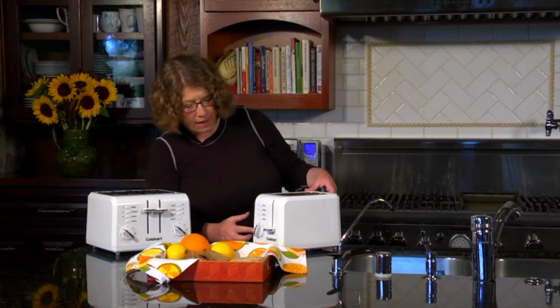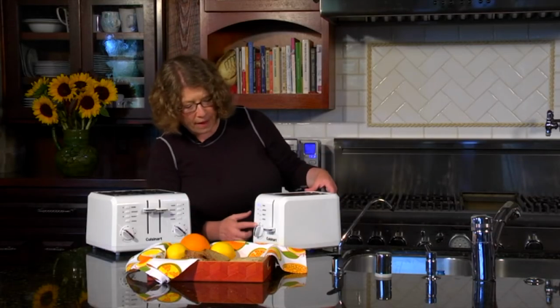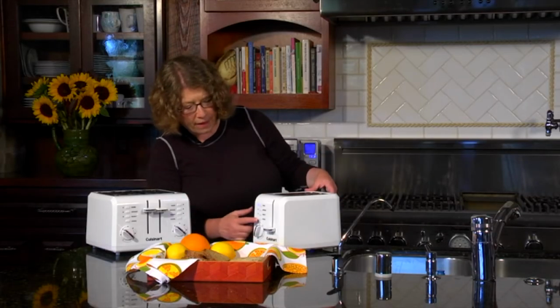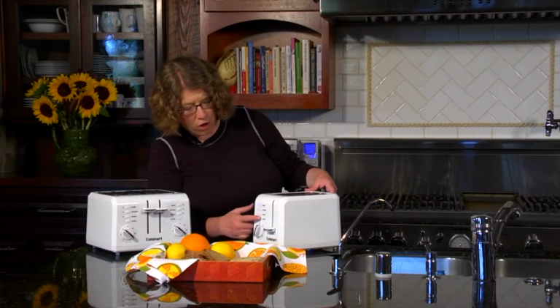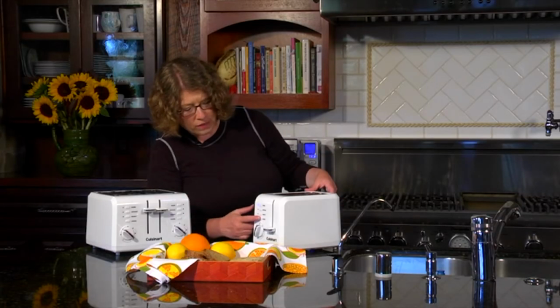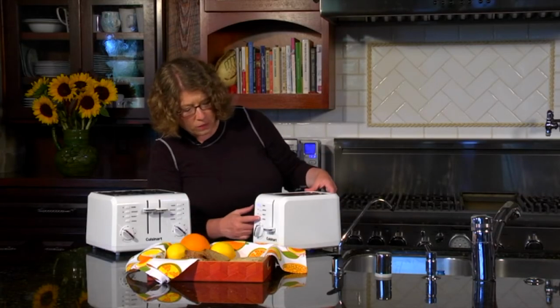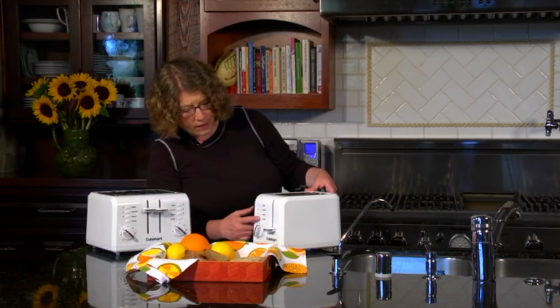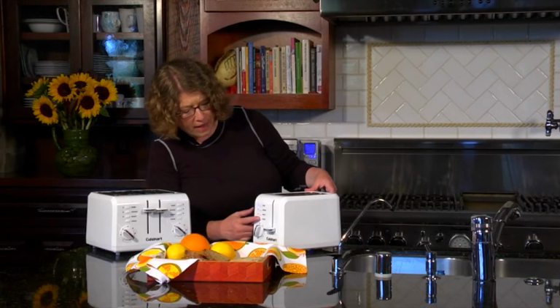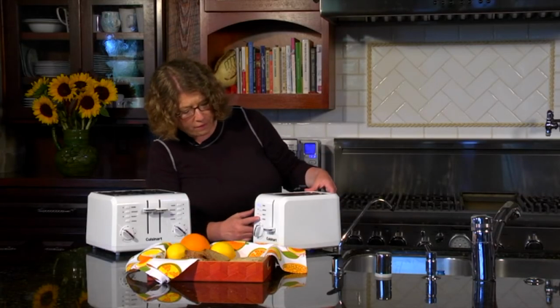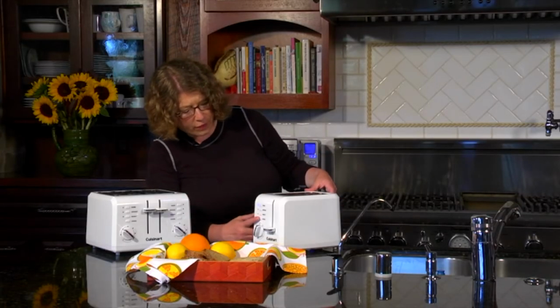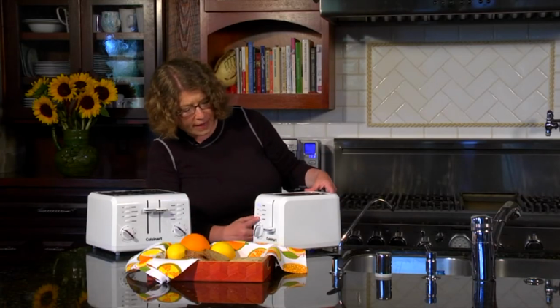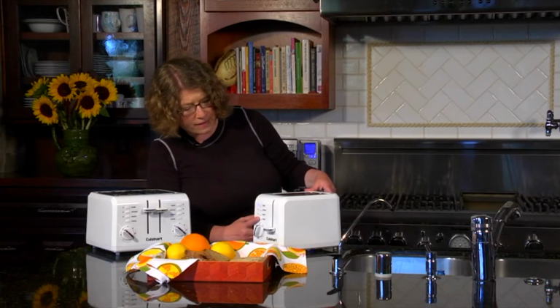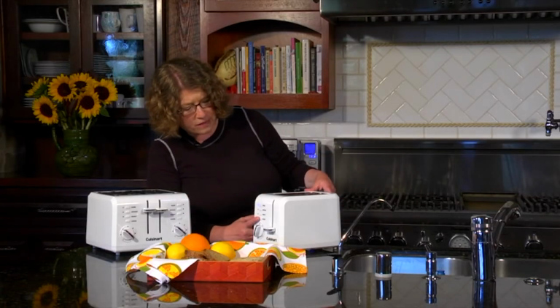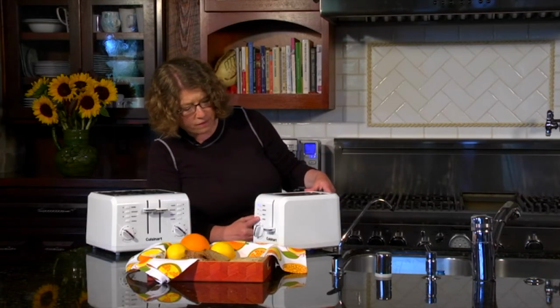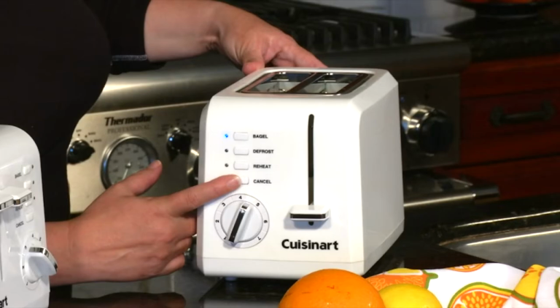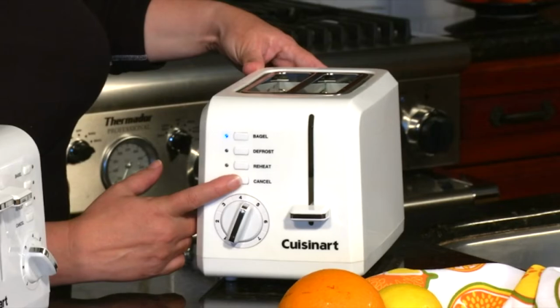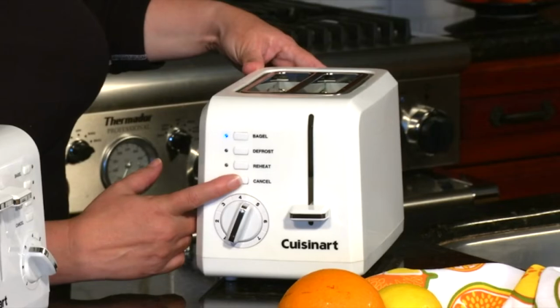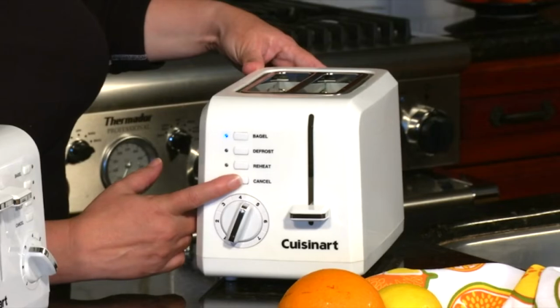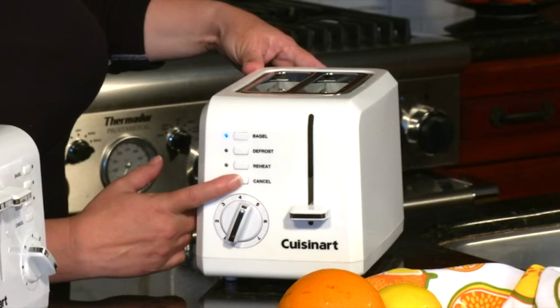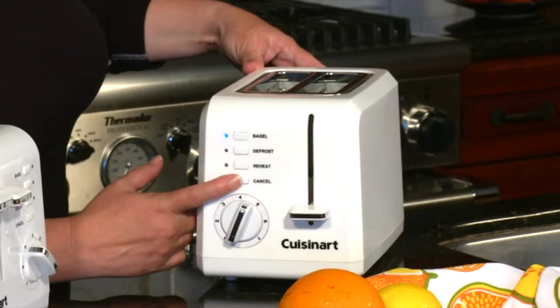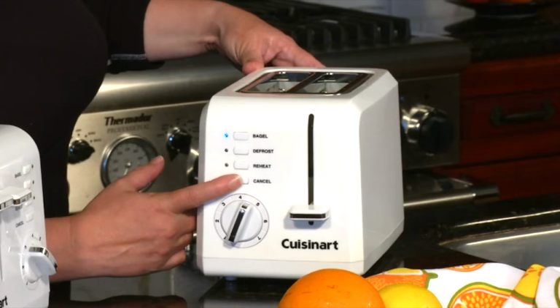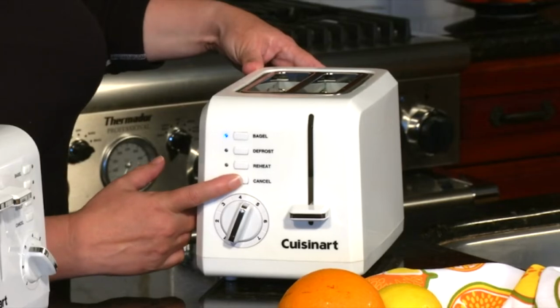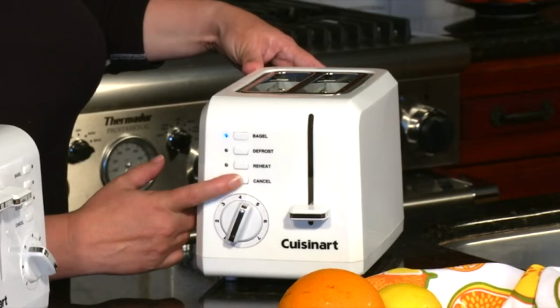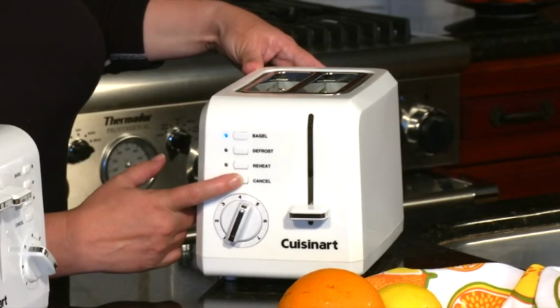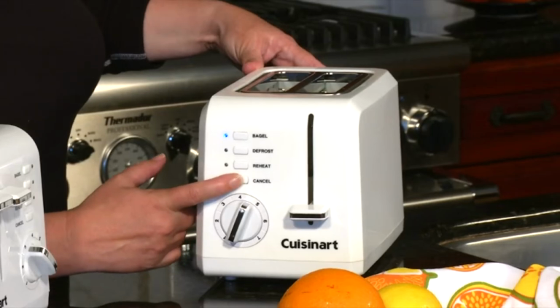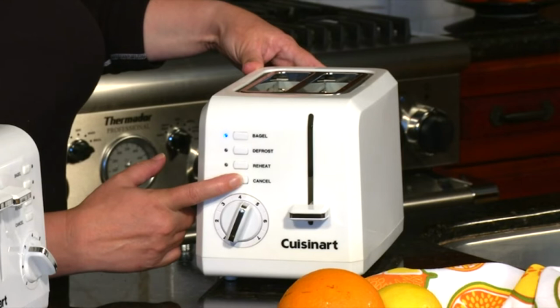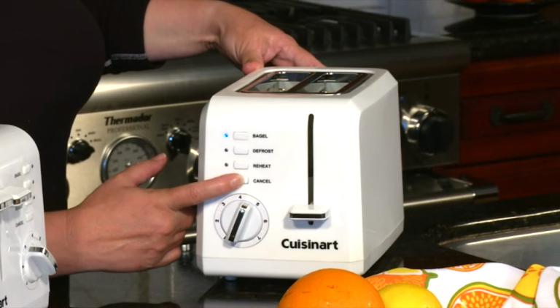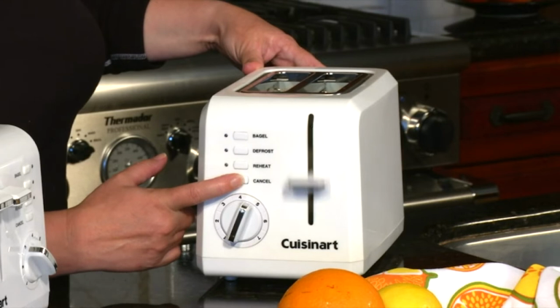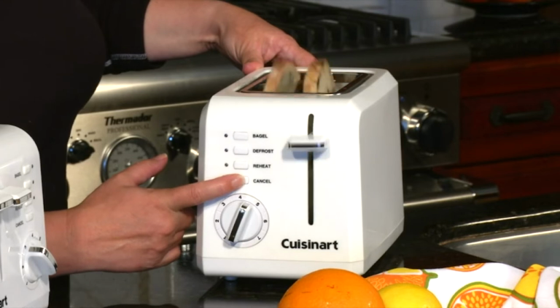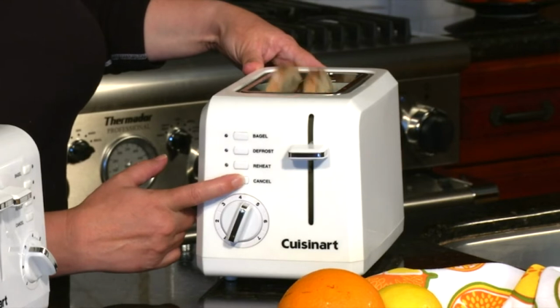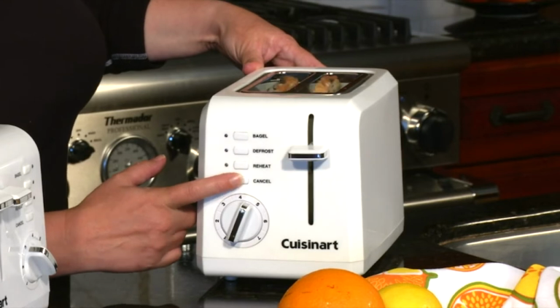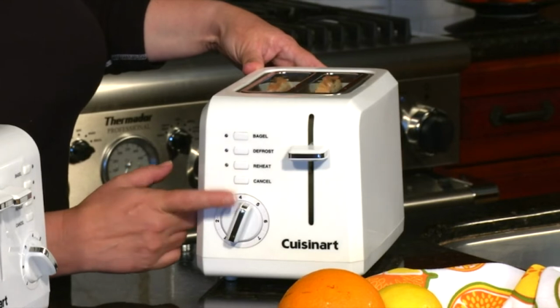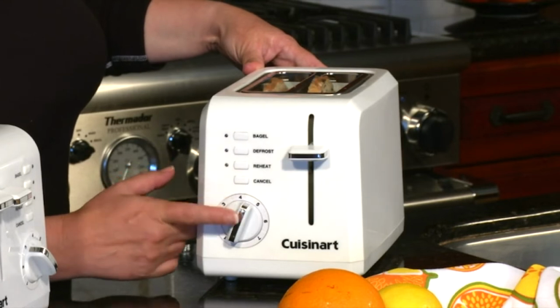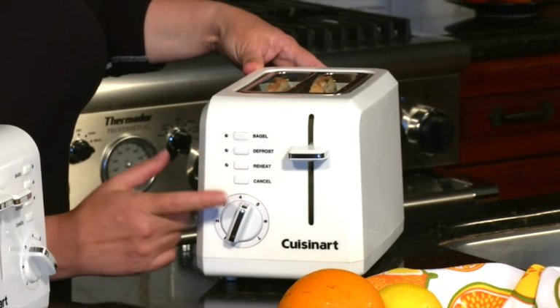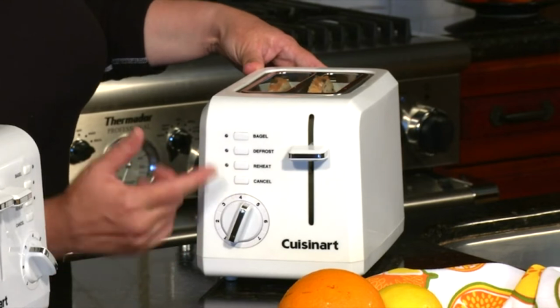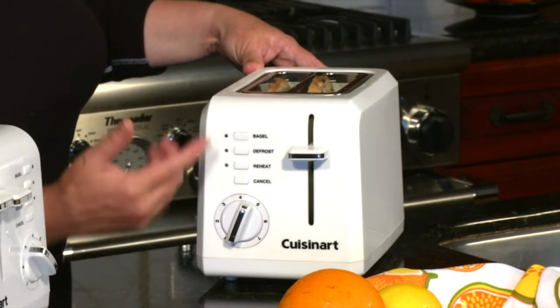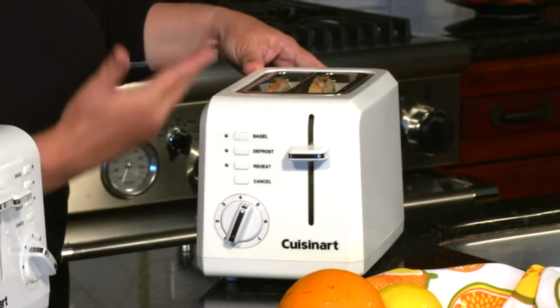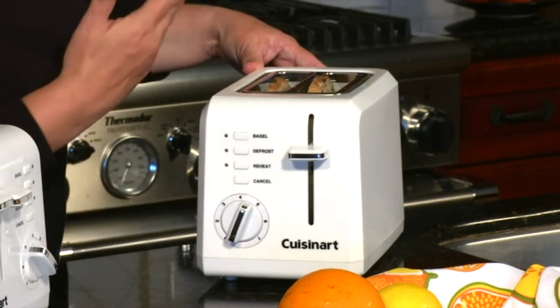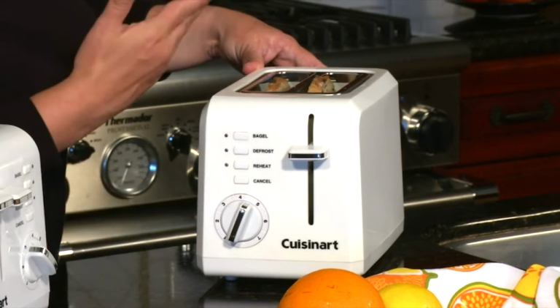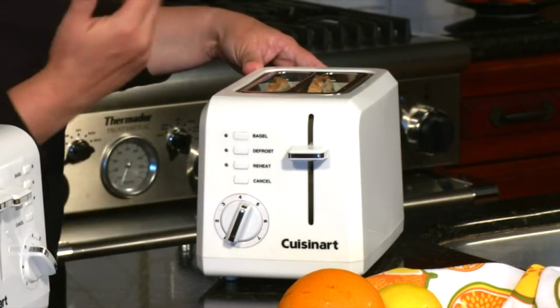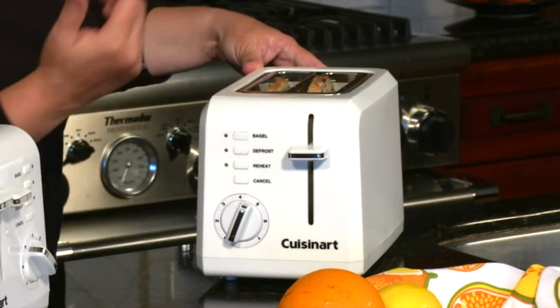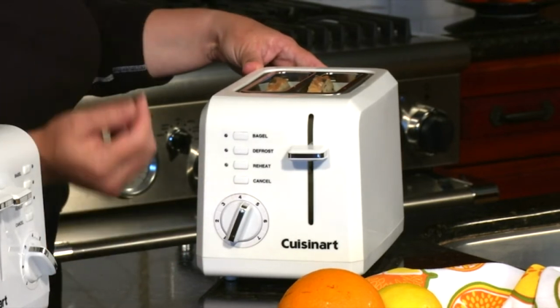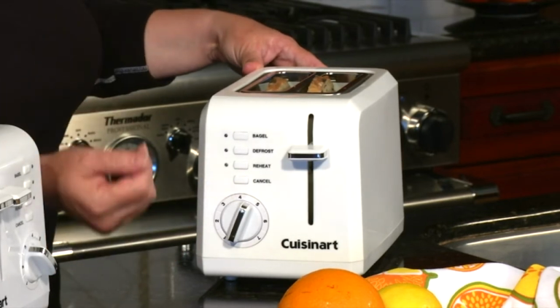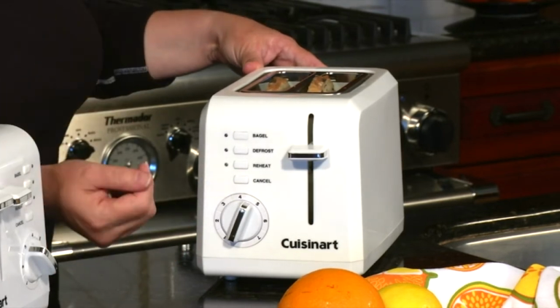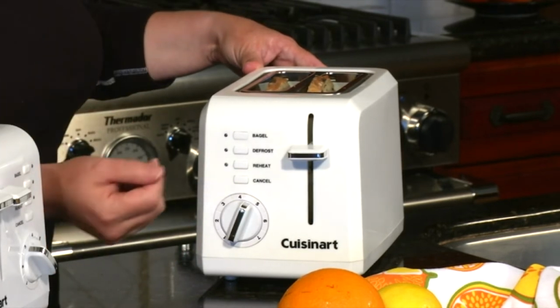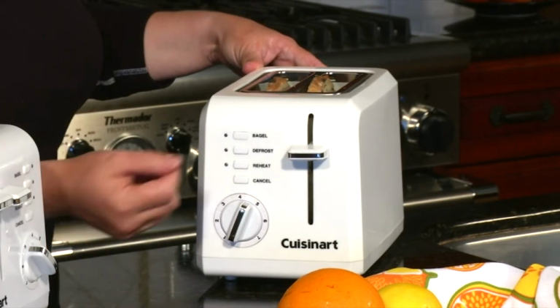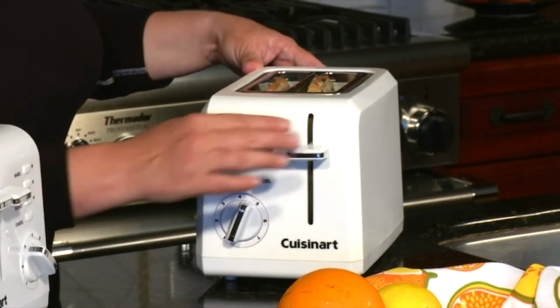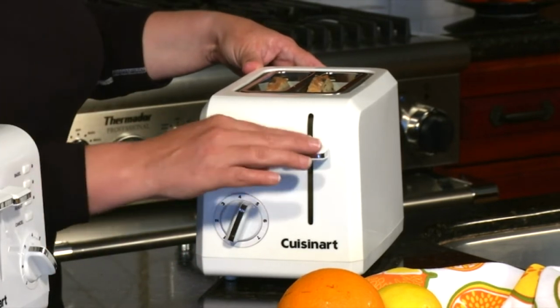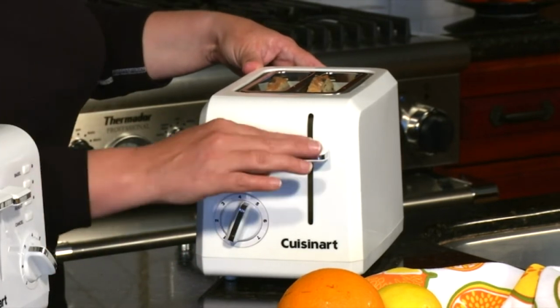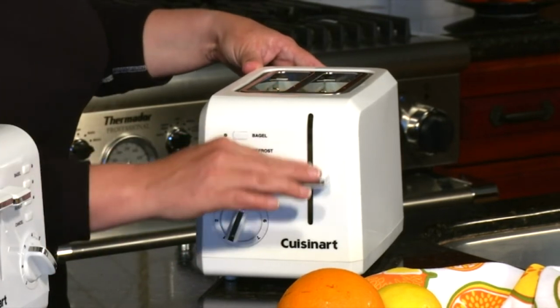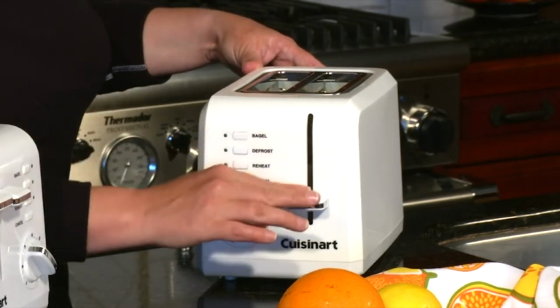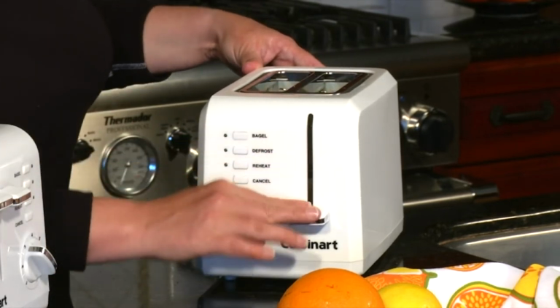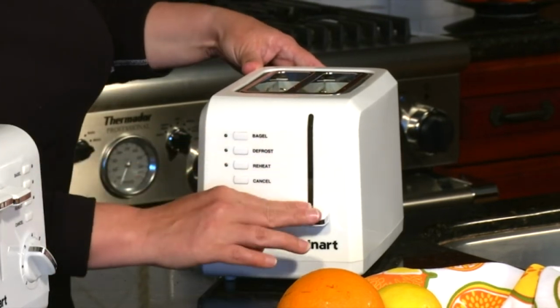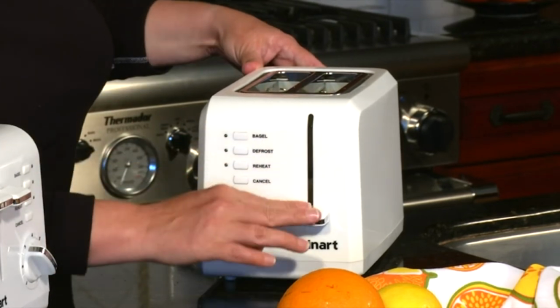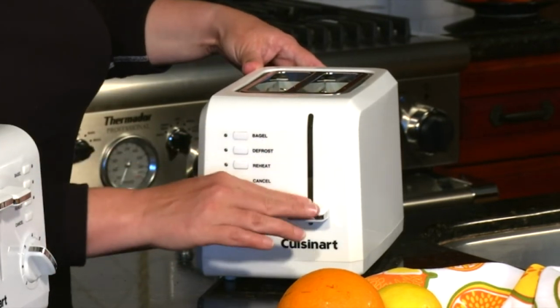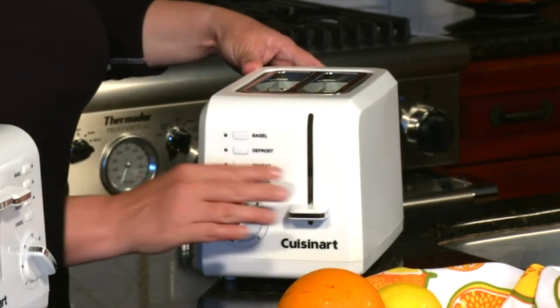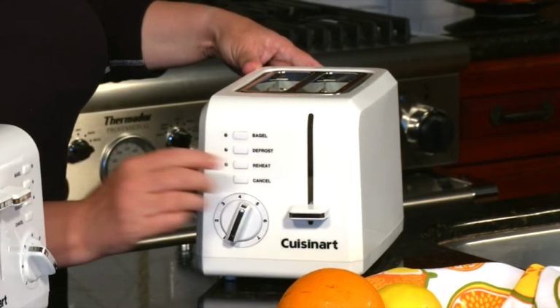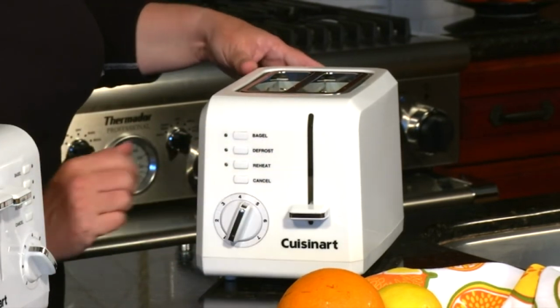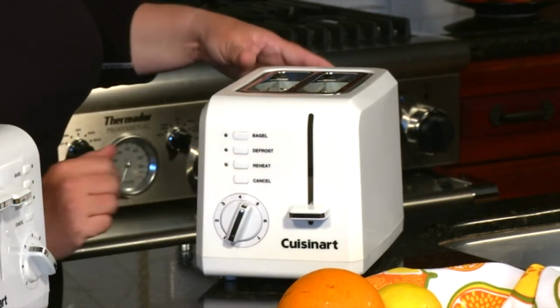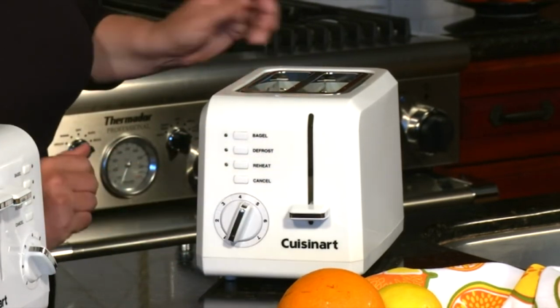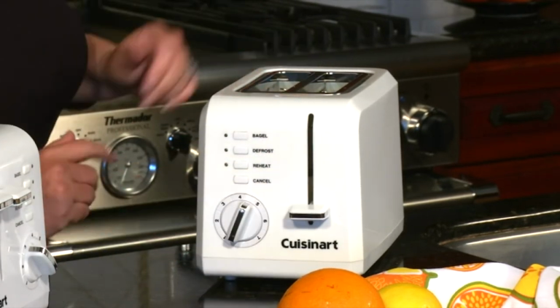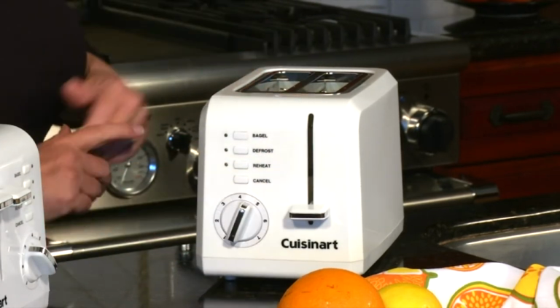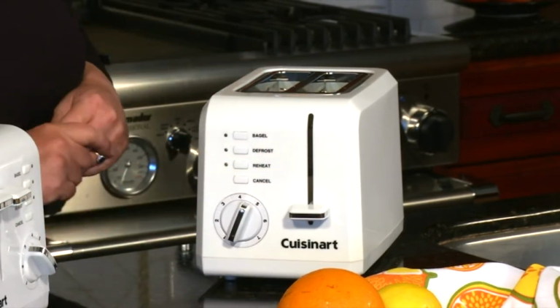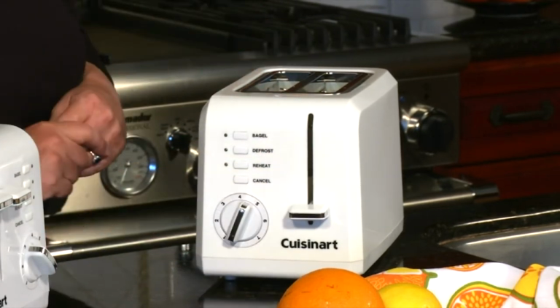We also have our cancel function. All you do is press the cancel button and it pops up. So we're going to put it back down.